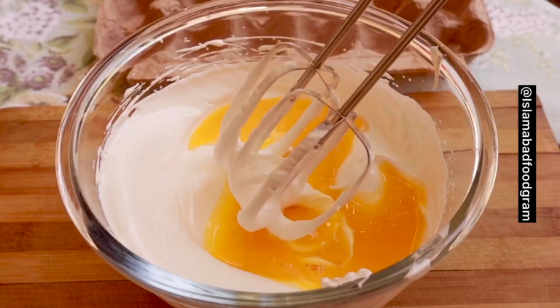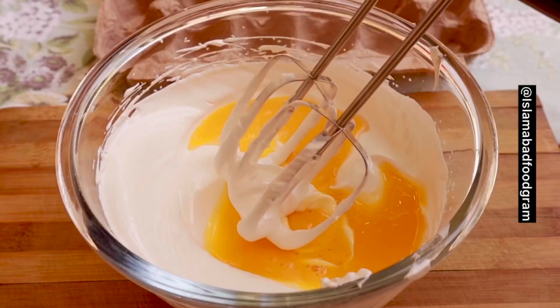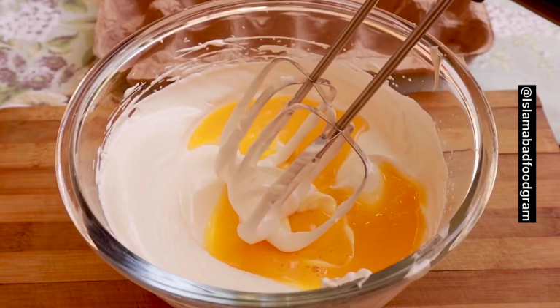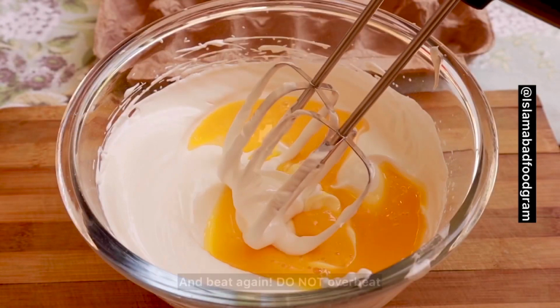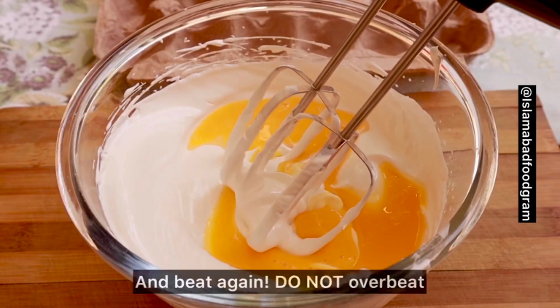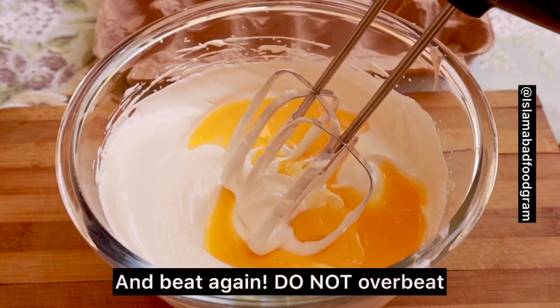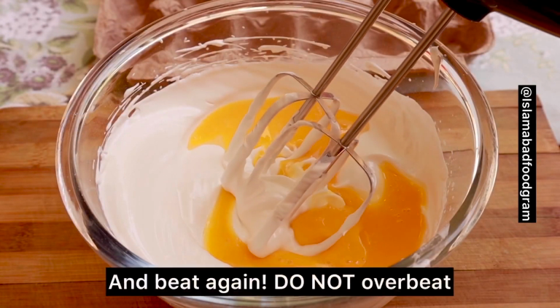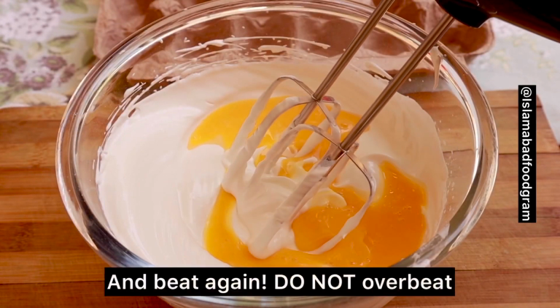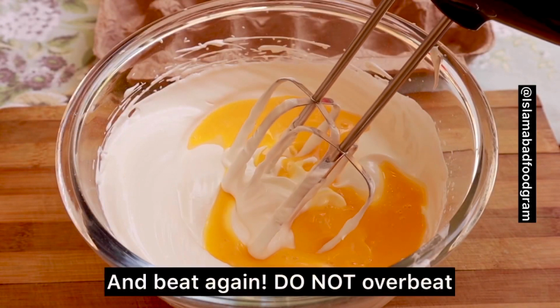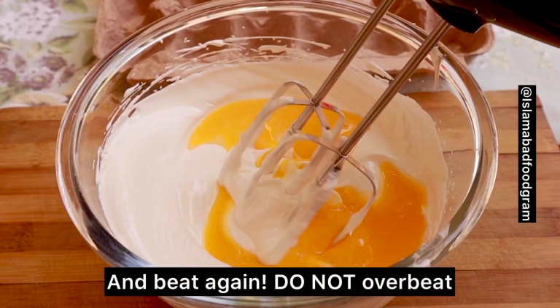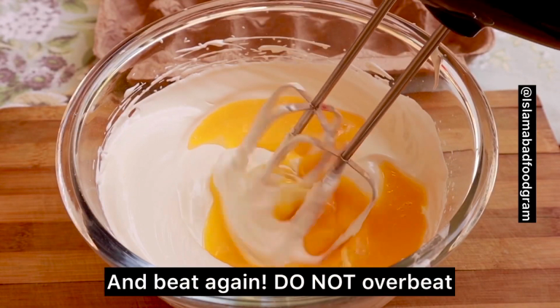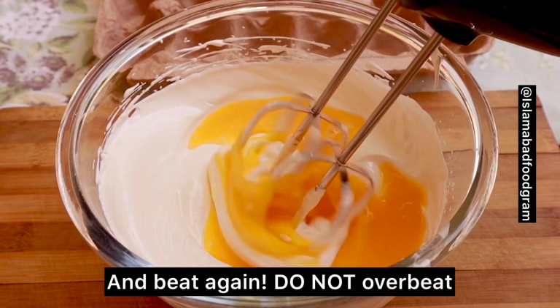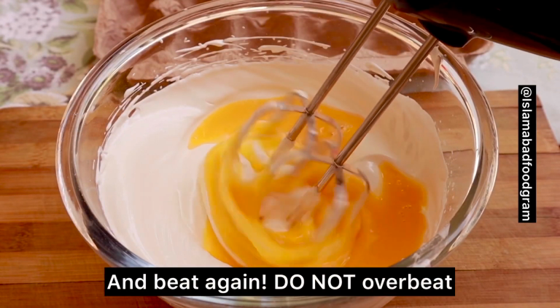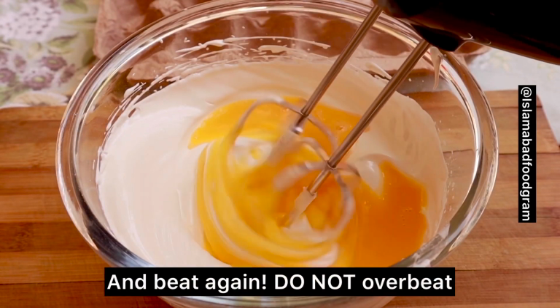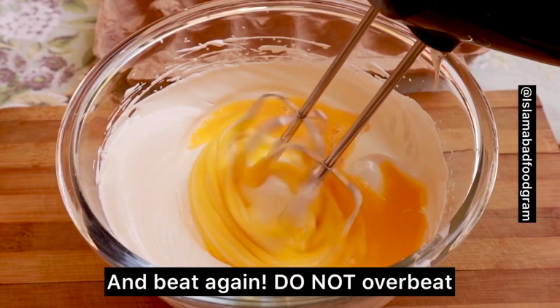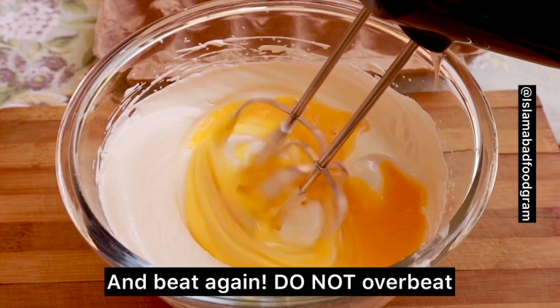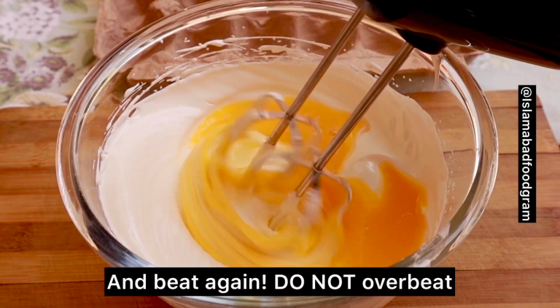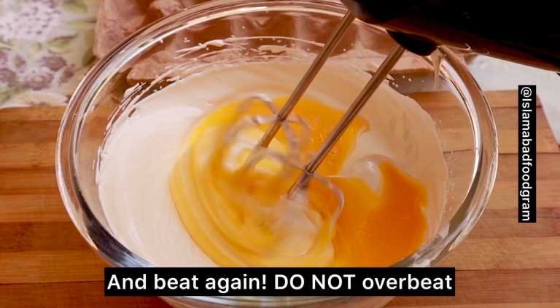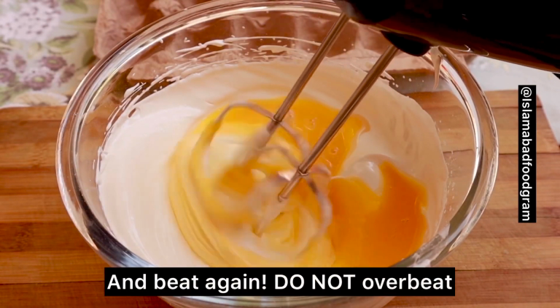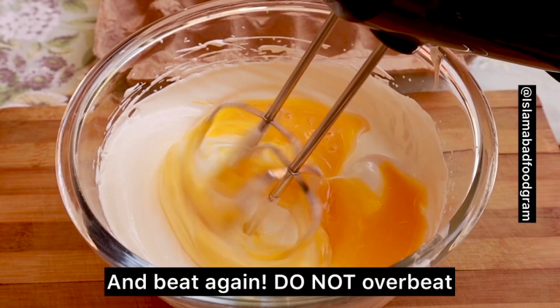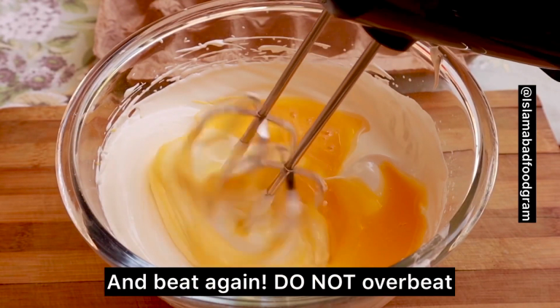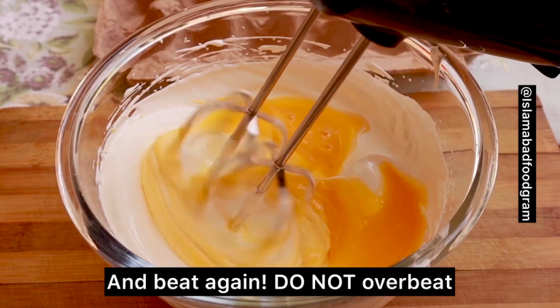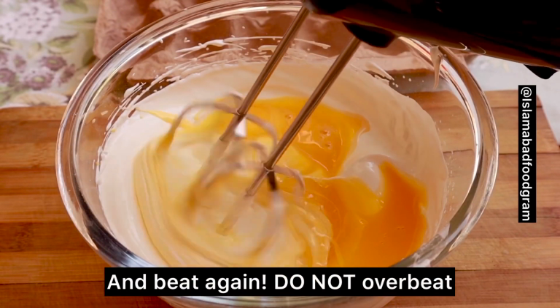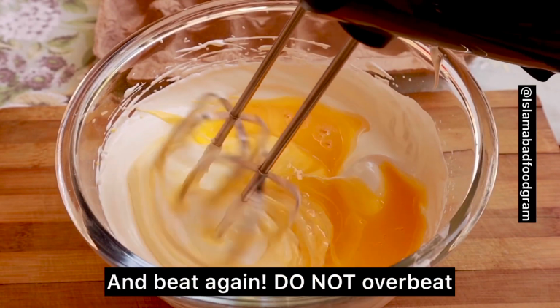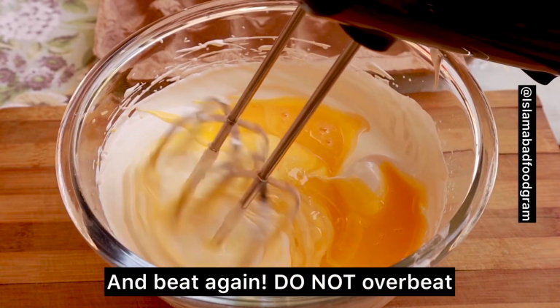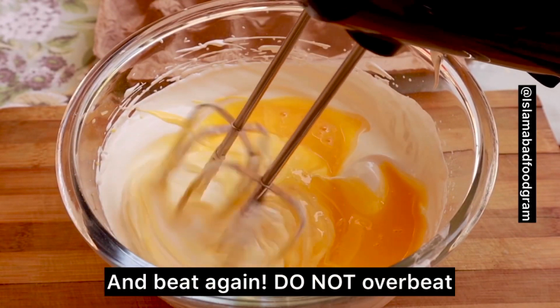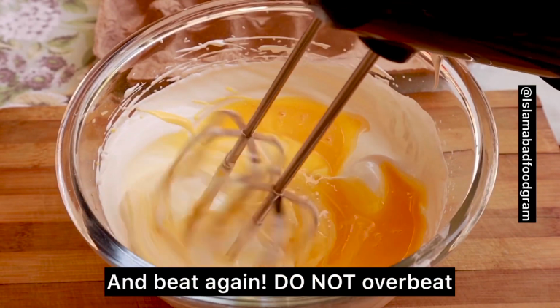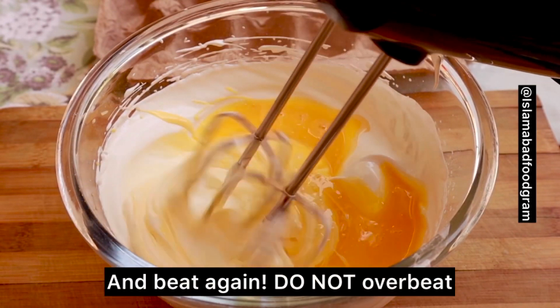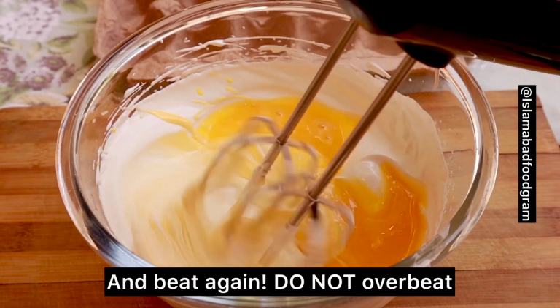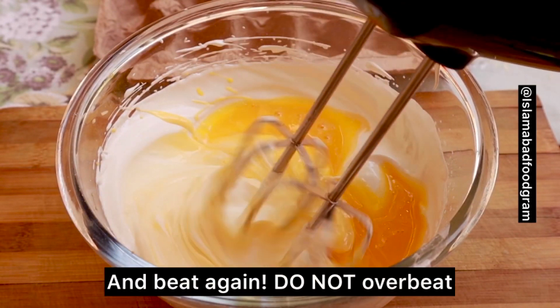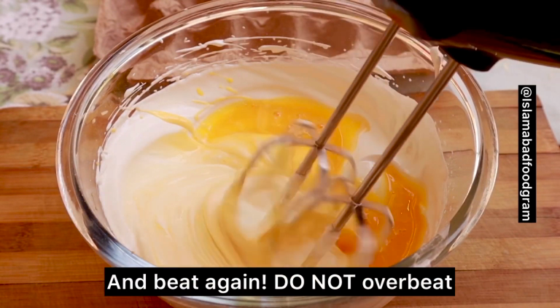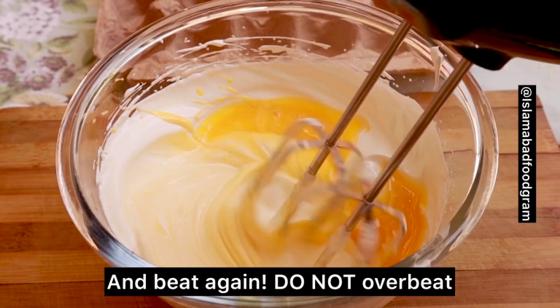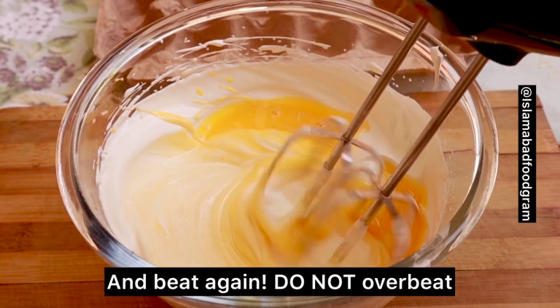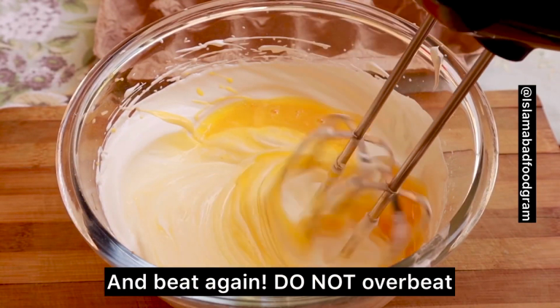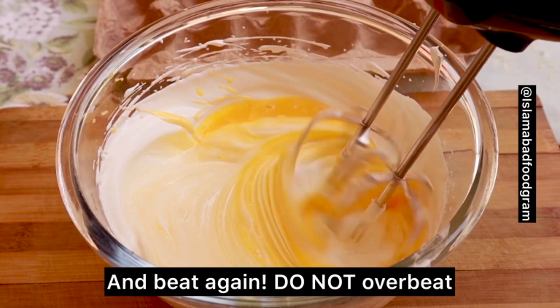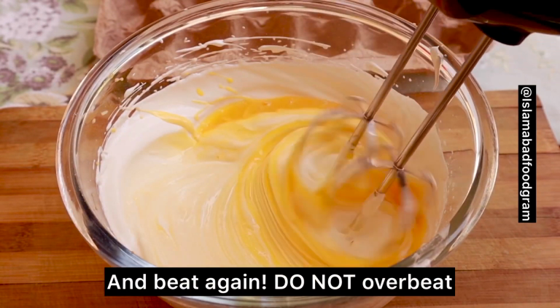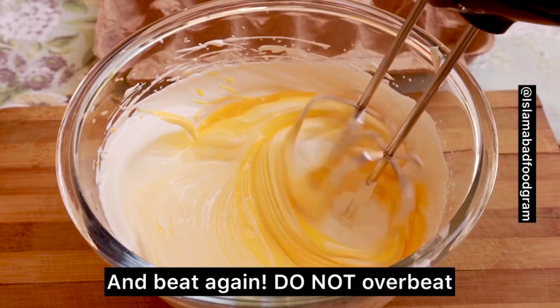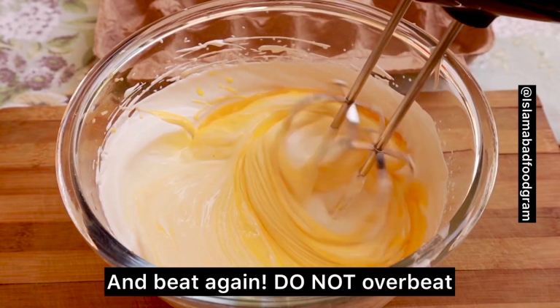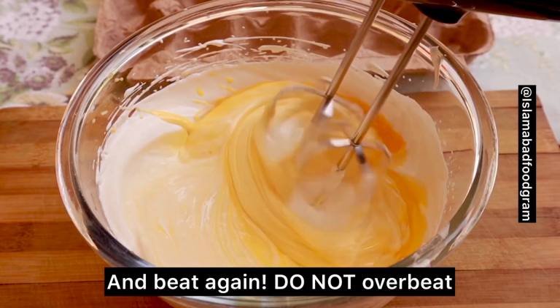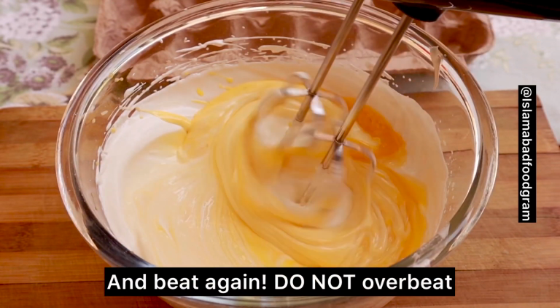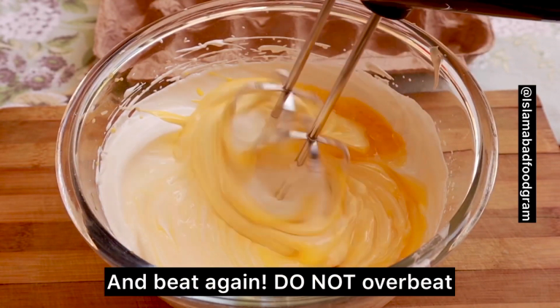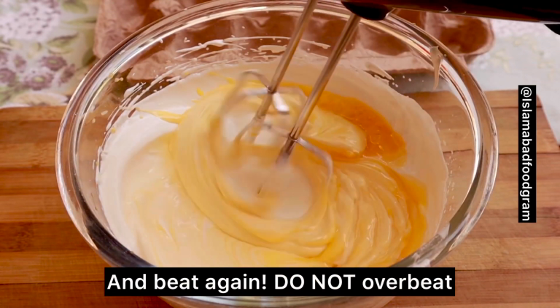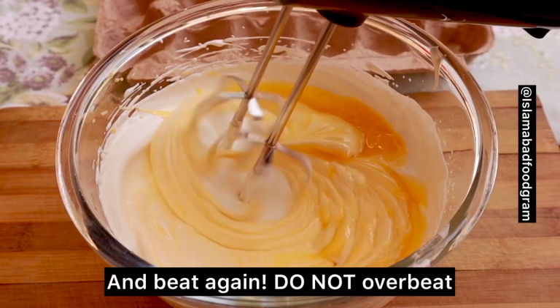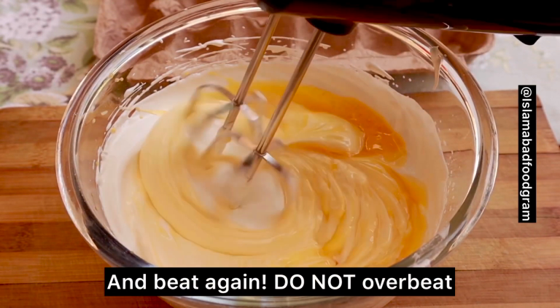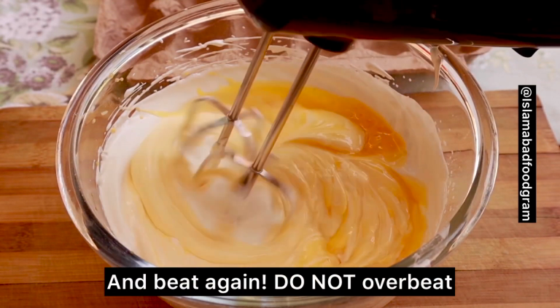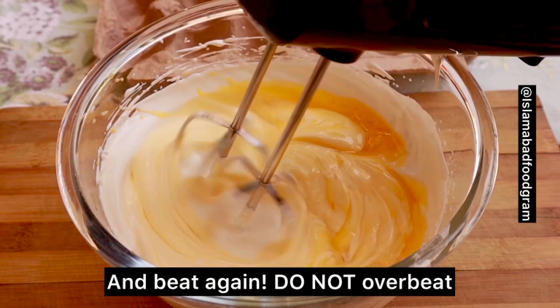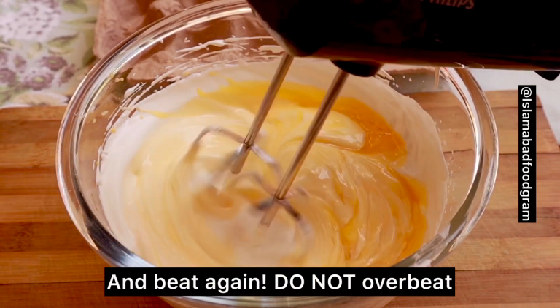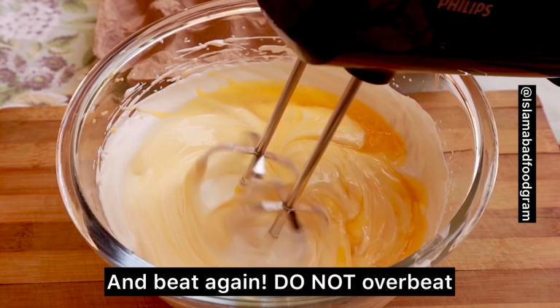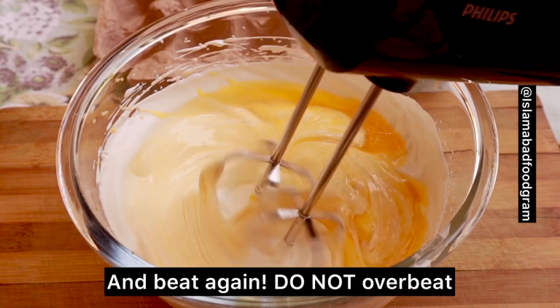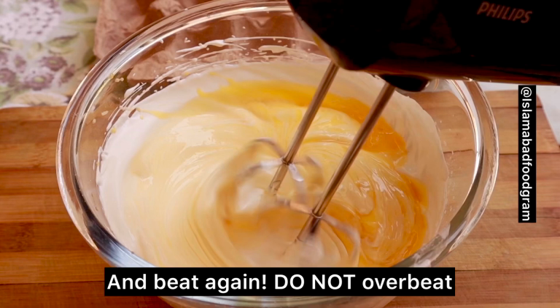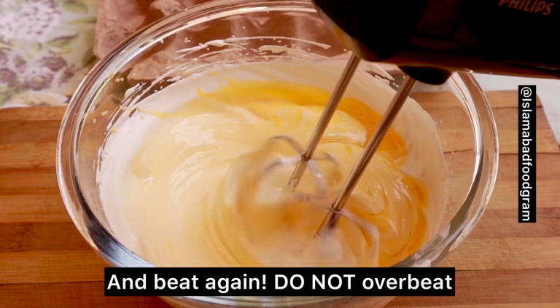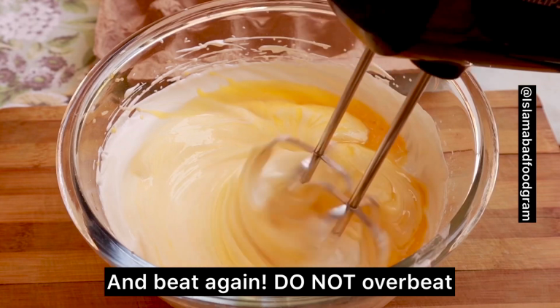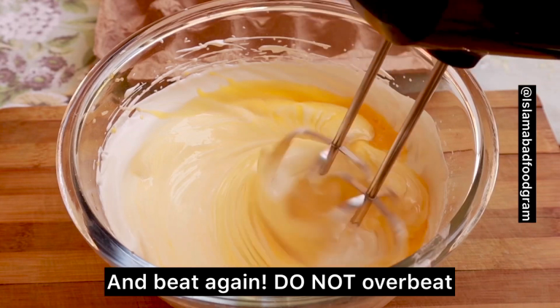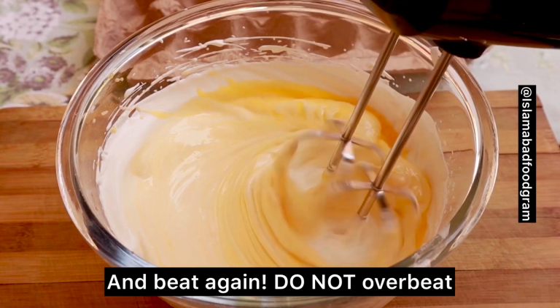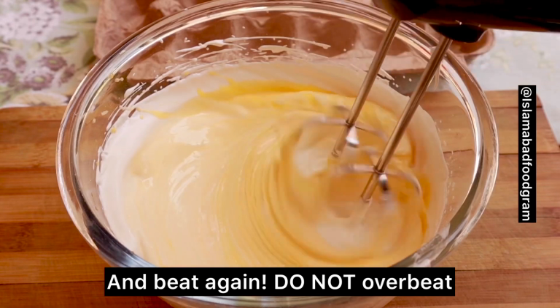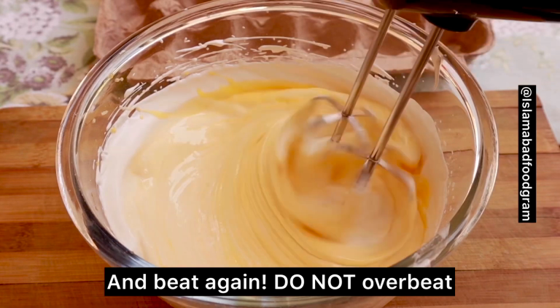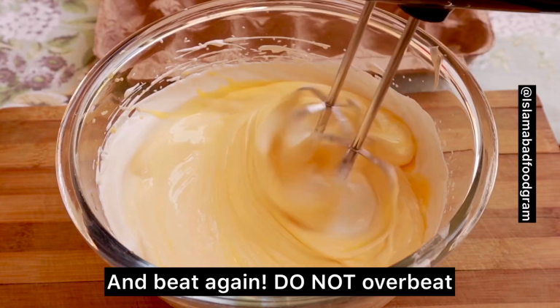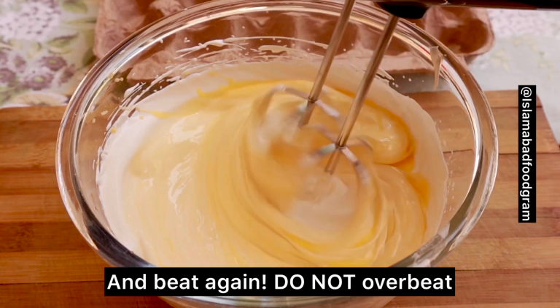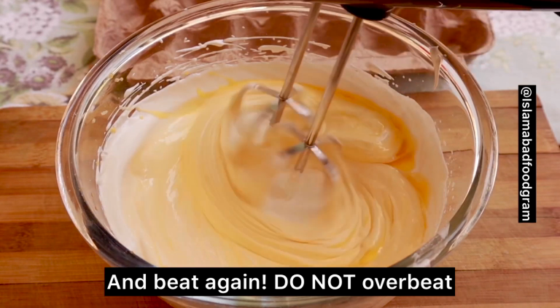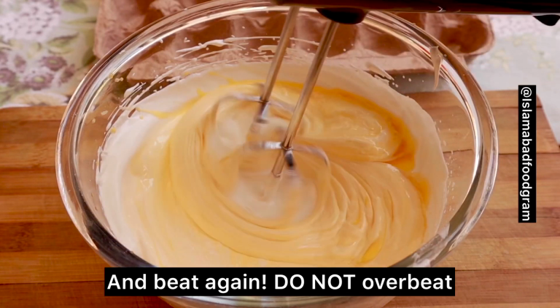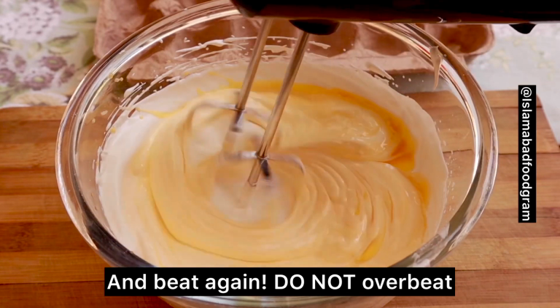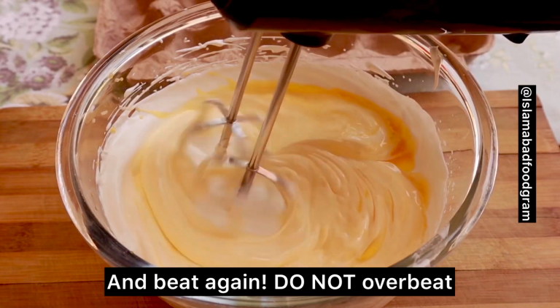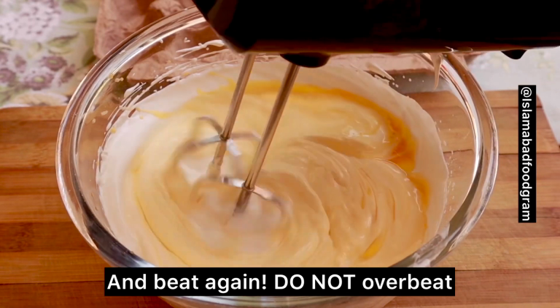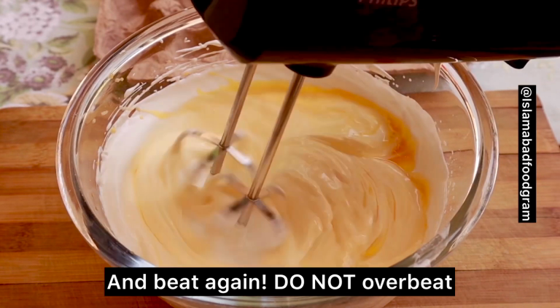Do not over-beat it. When it is mixed well, we are done beating.